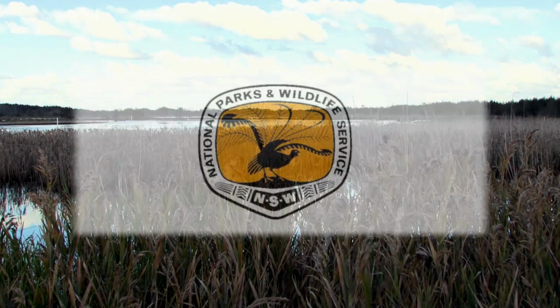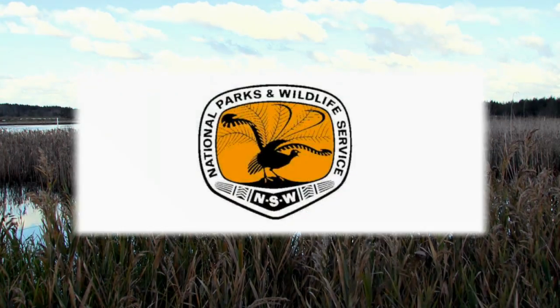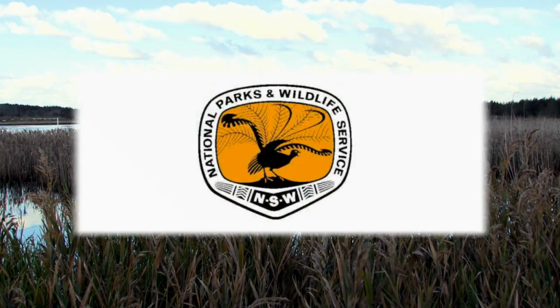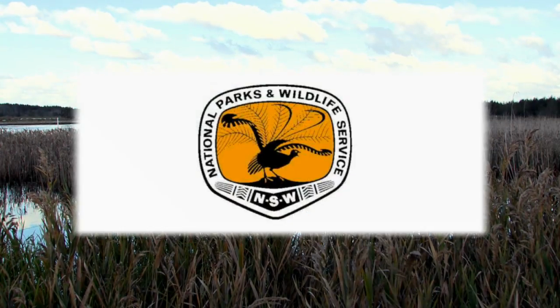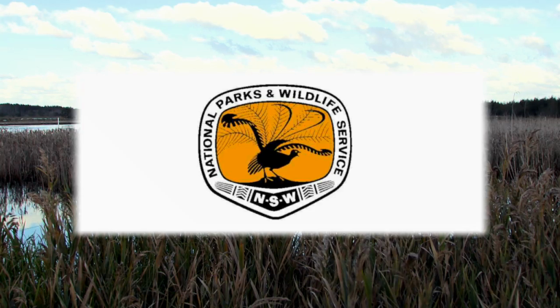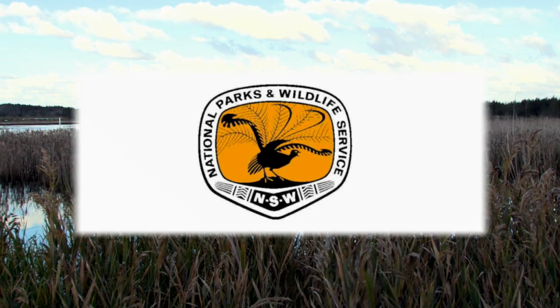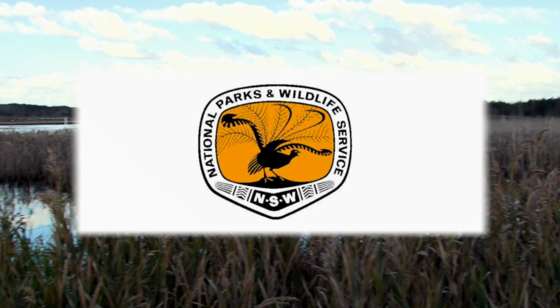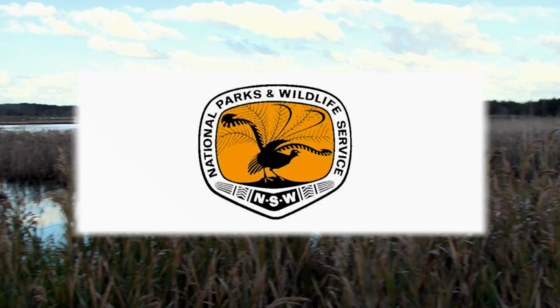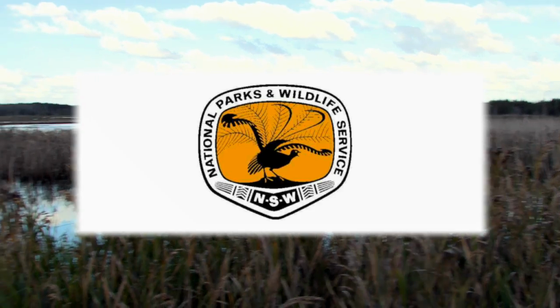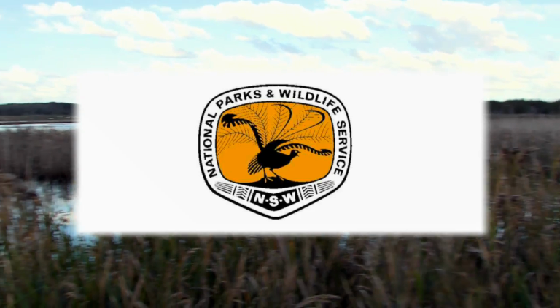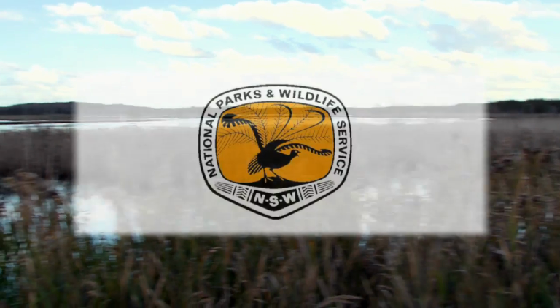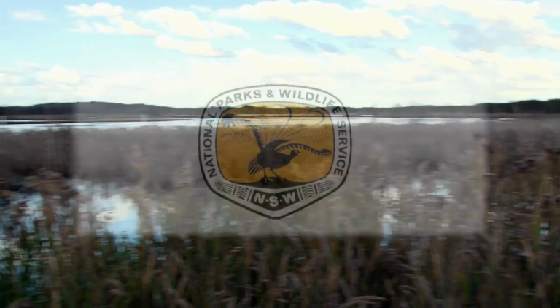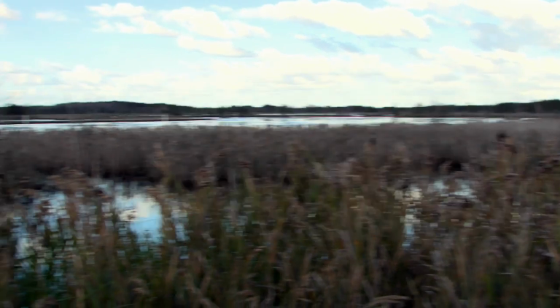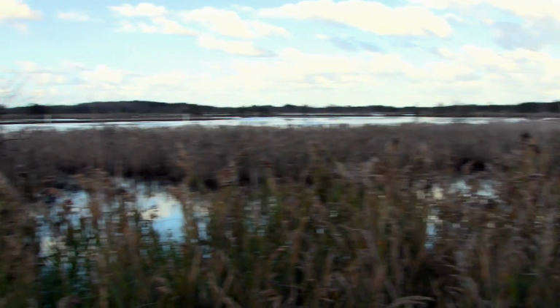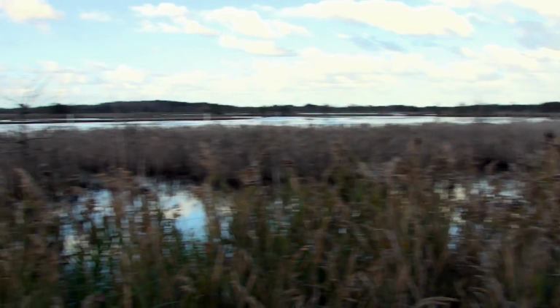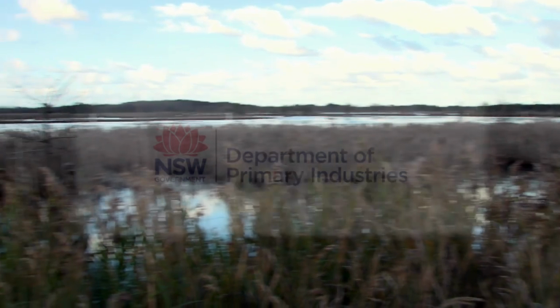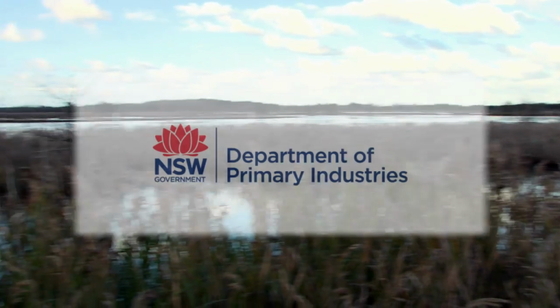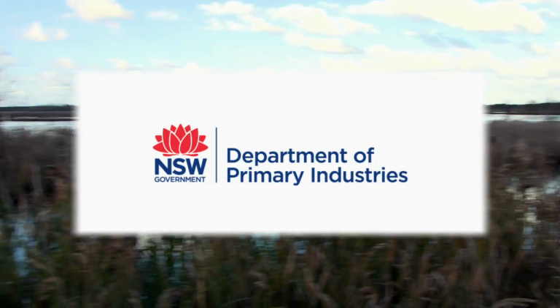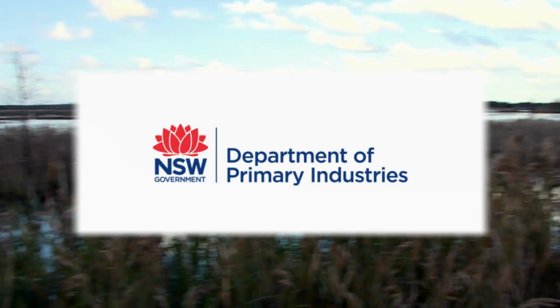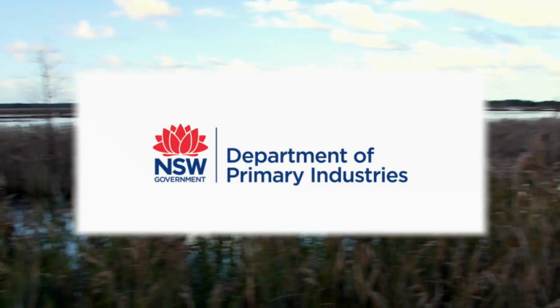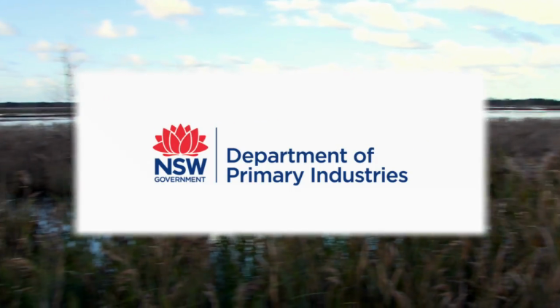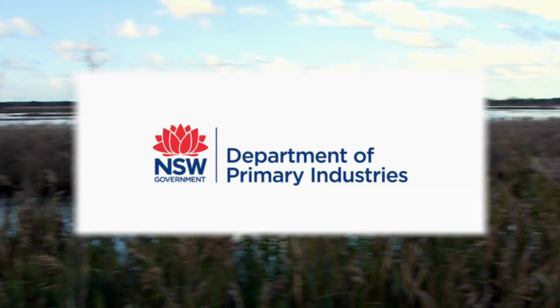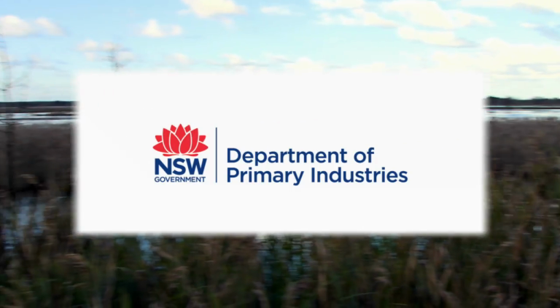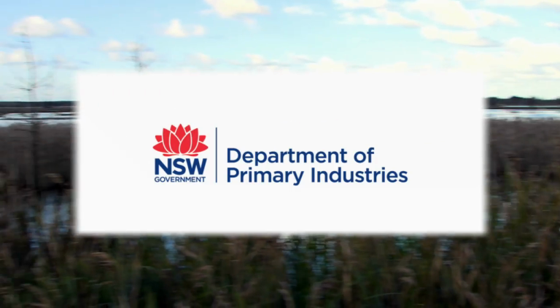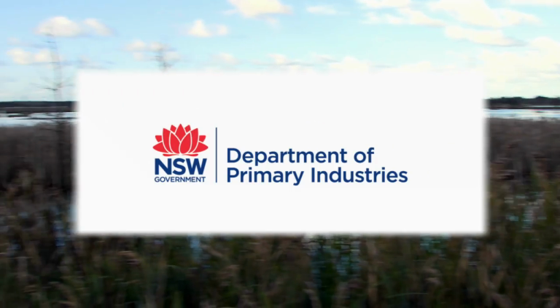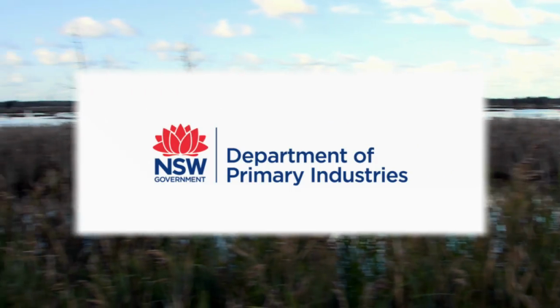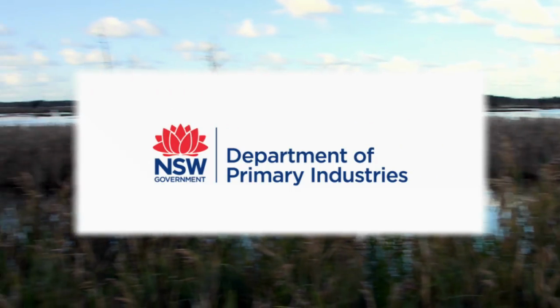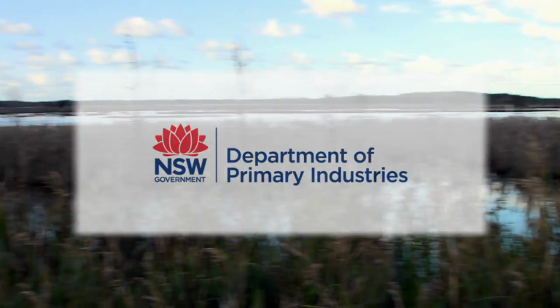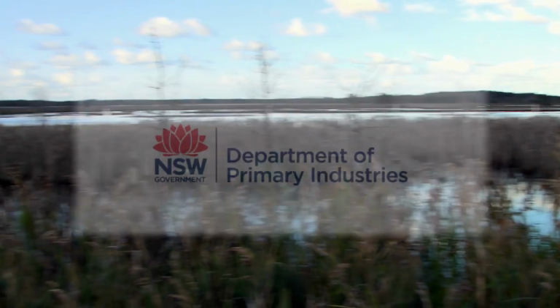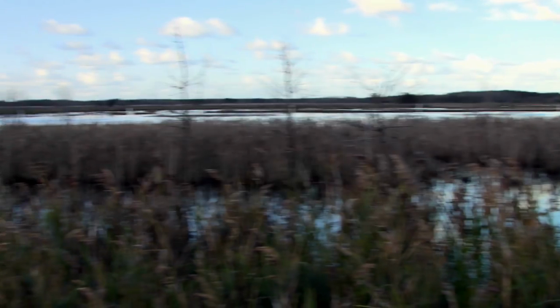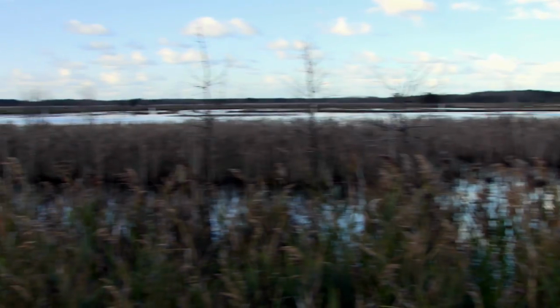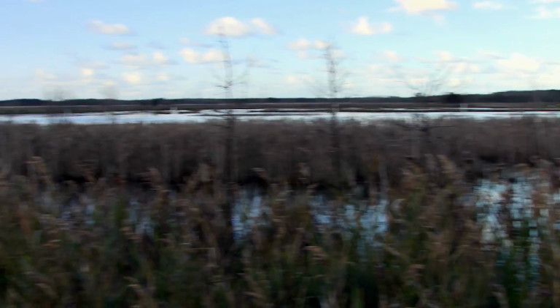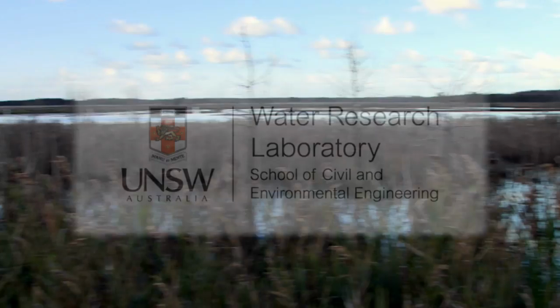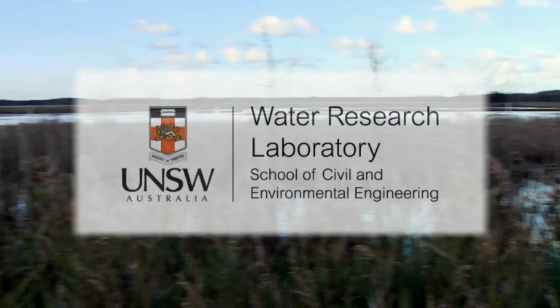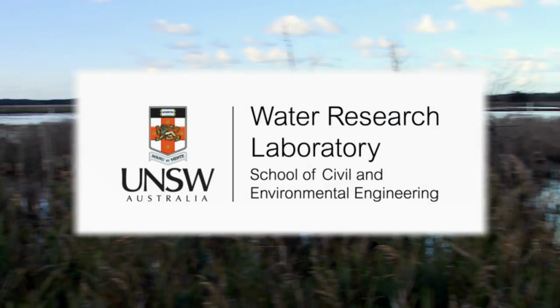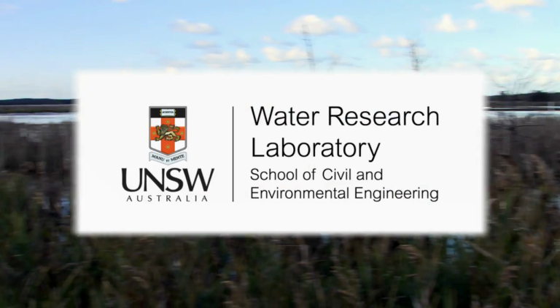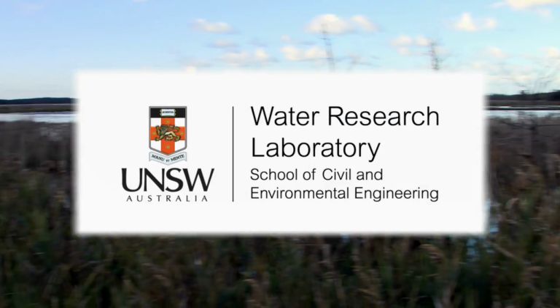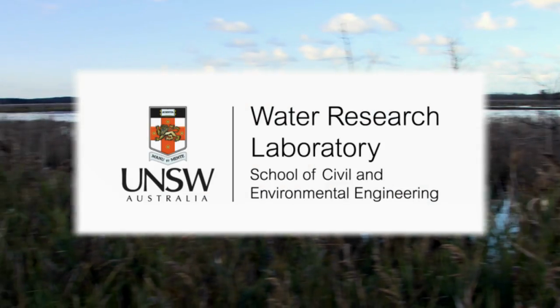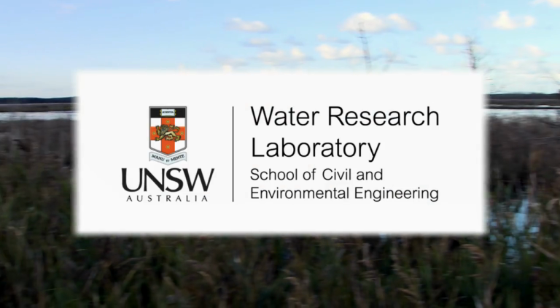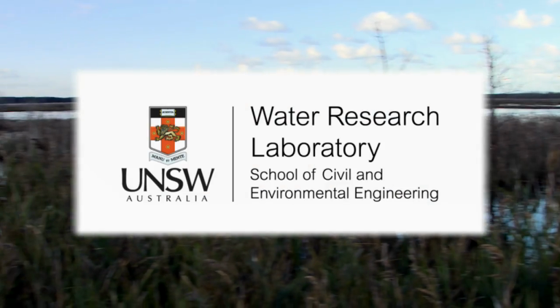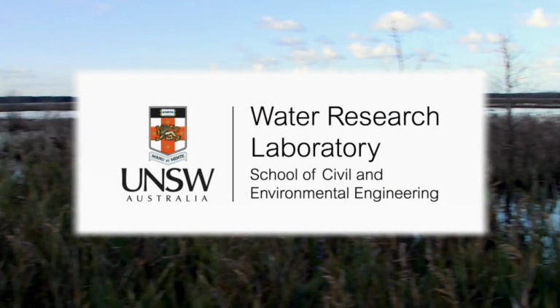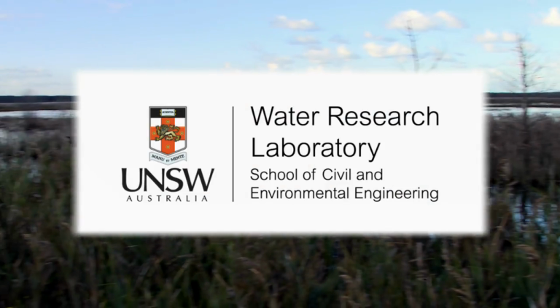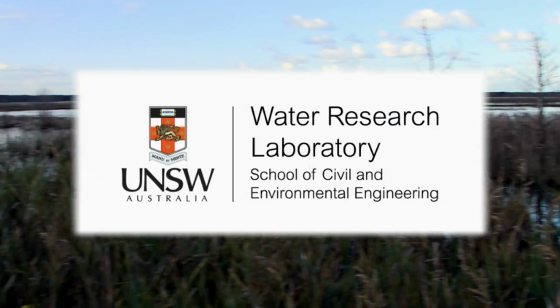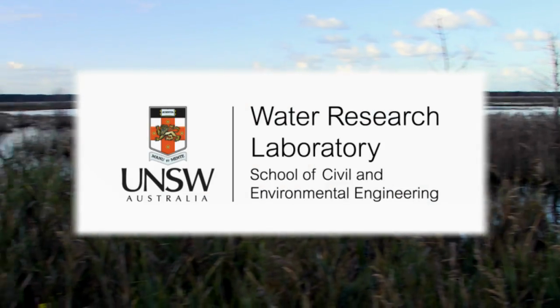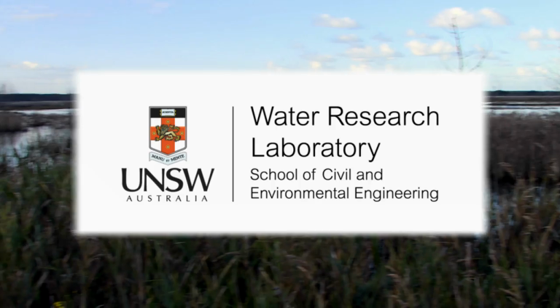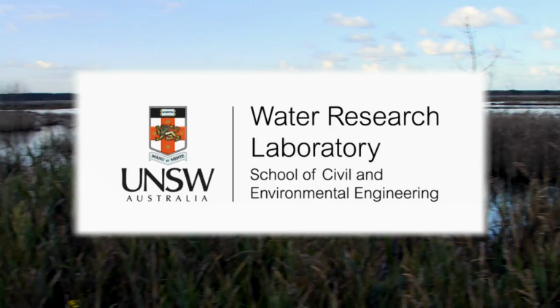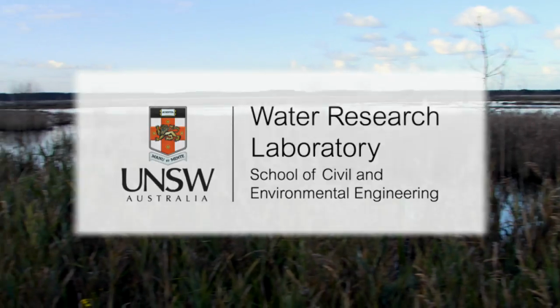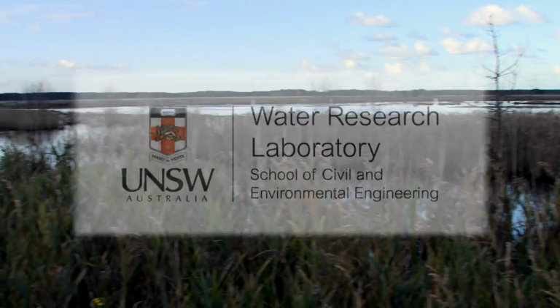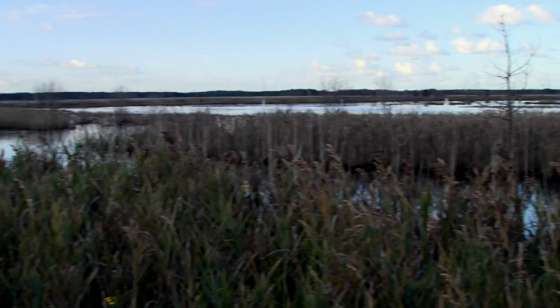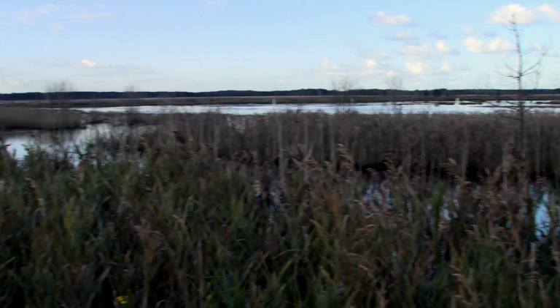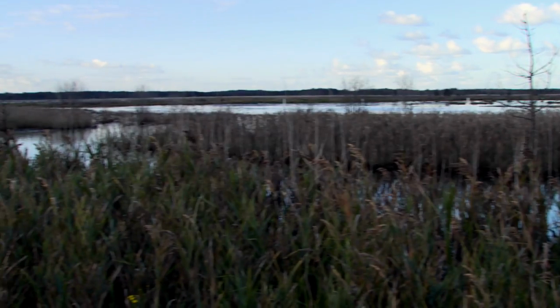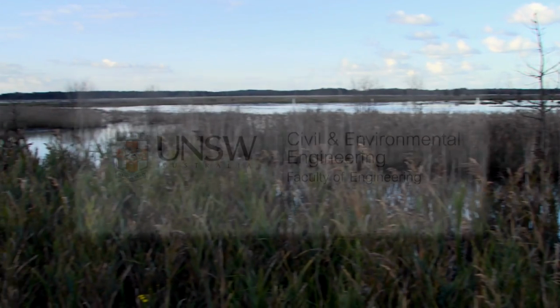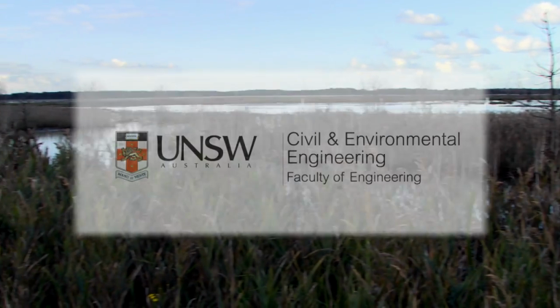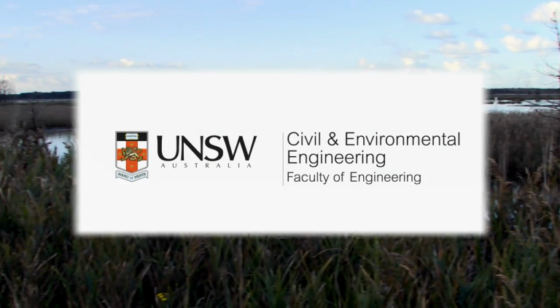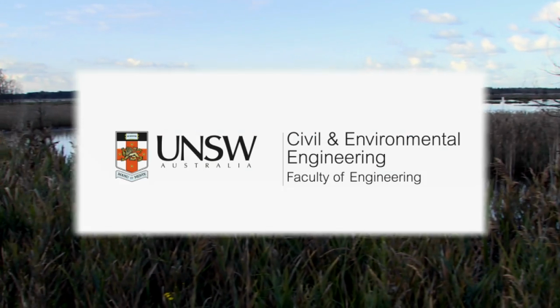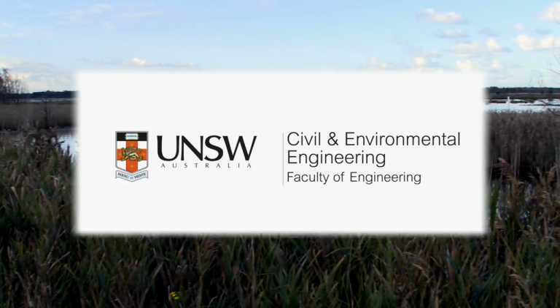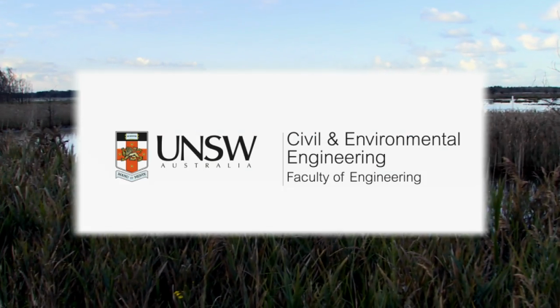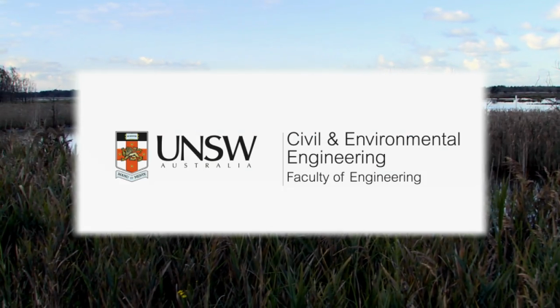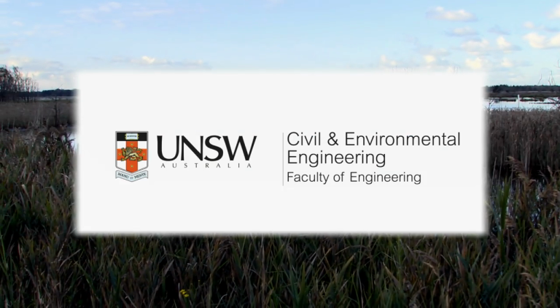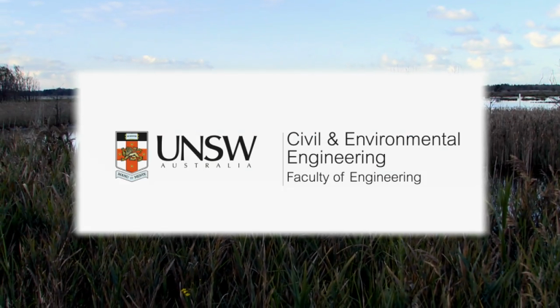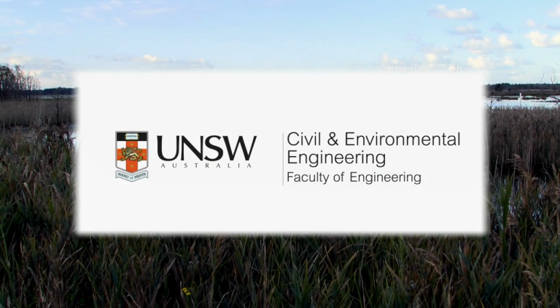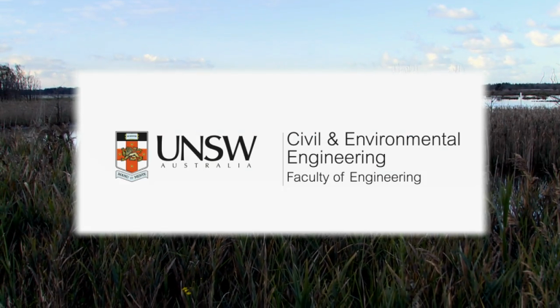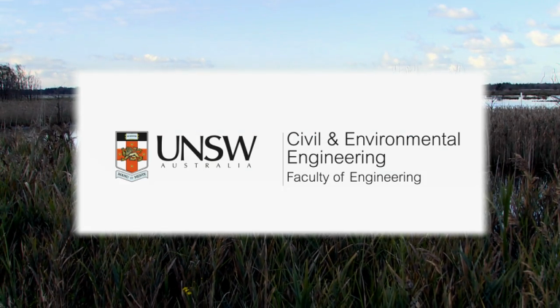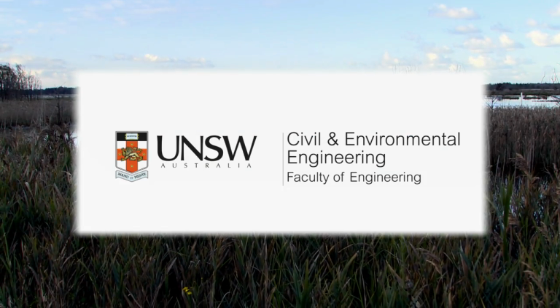The Tomago project showcases world's best practice for wetland restoration, able to be replicated across Australia.